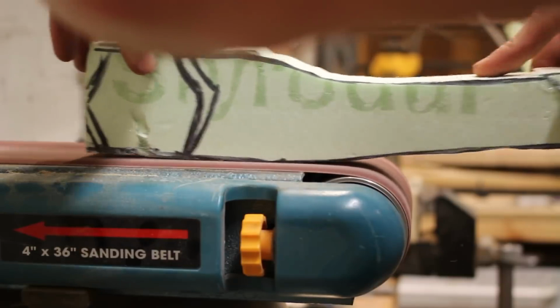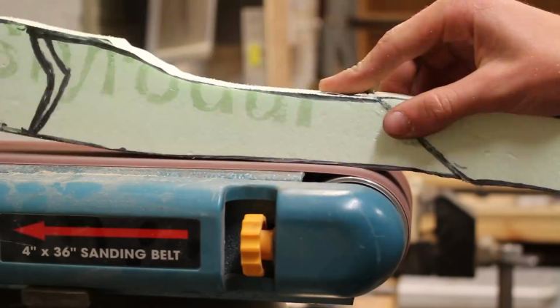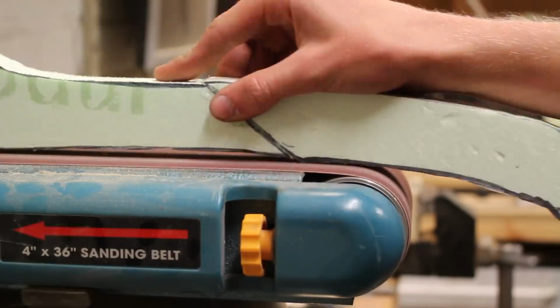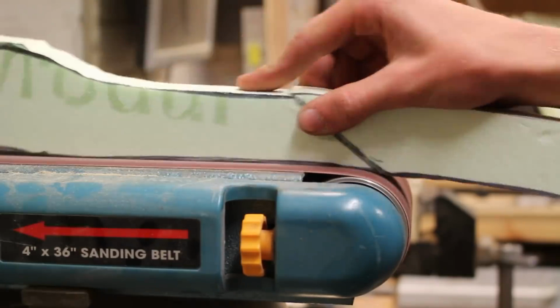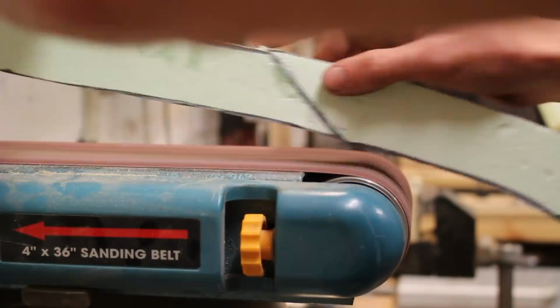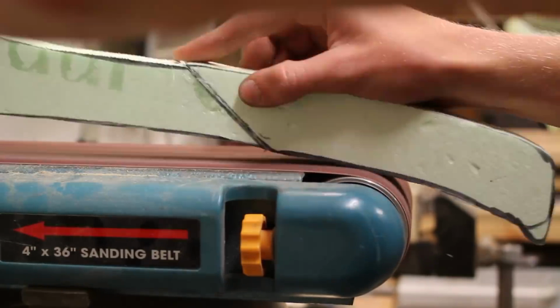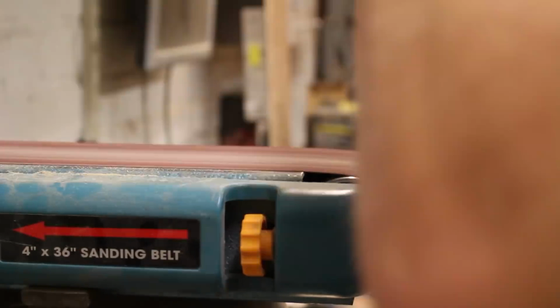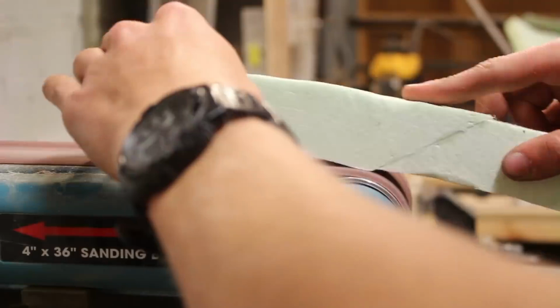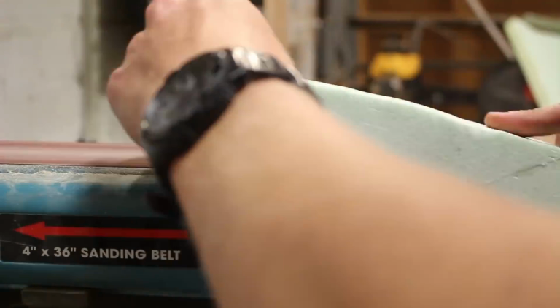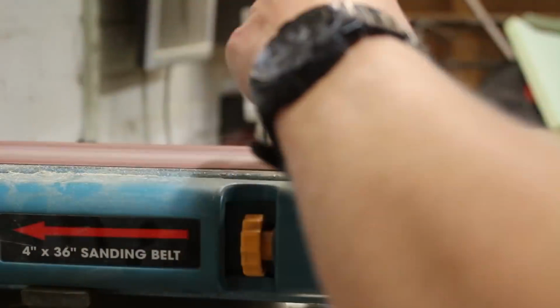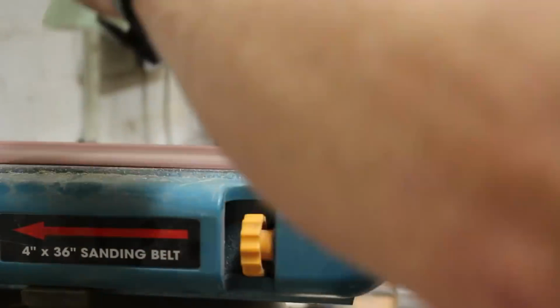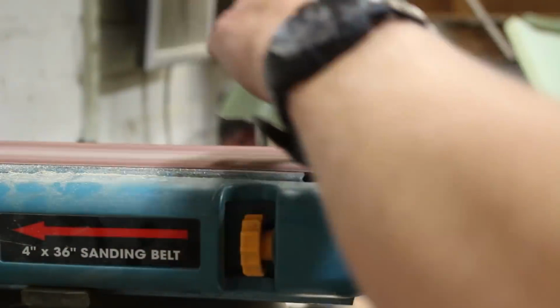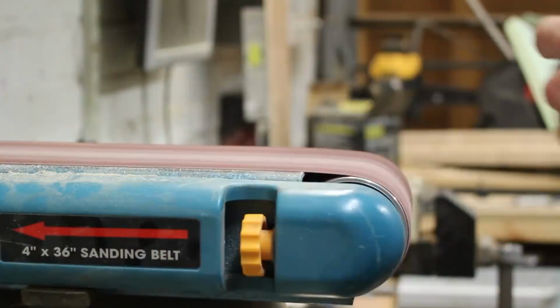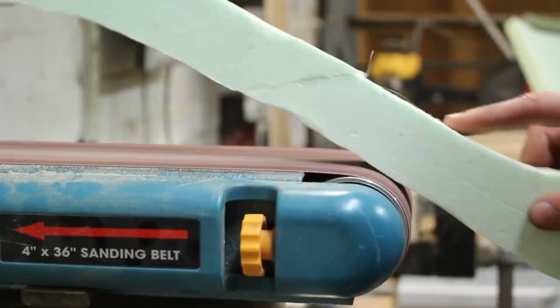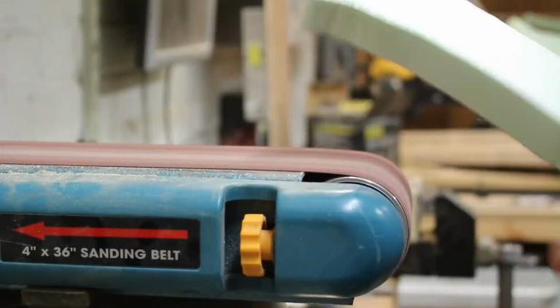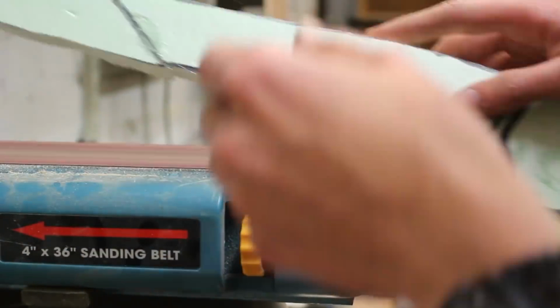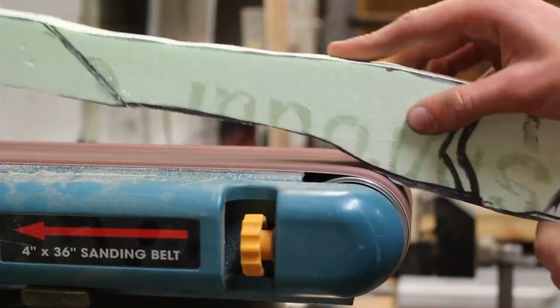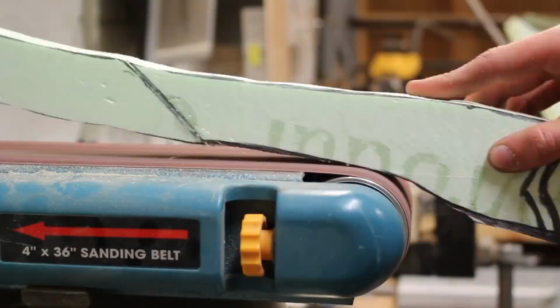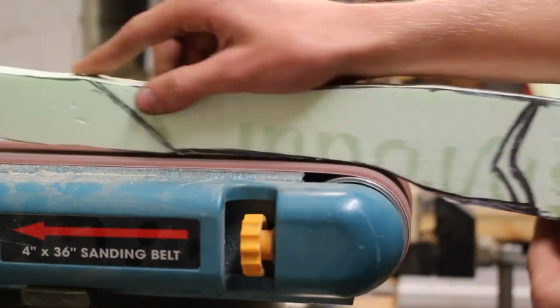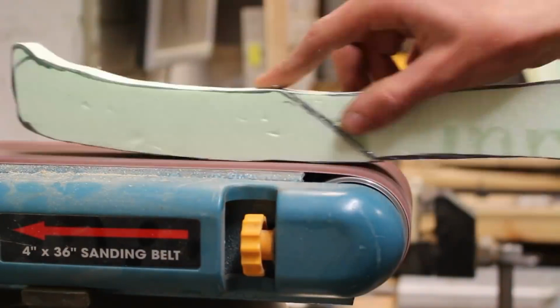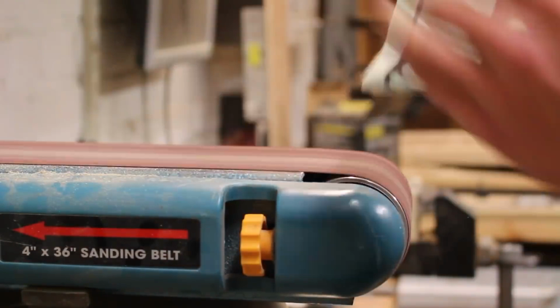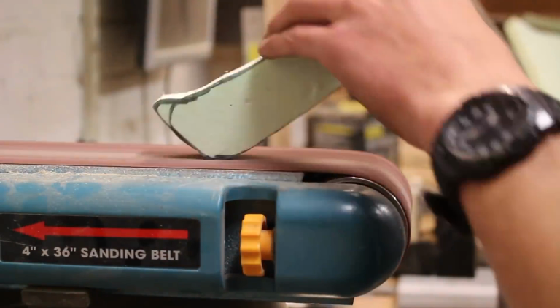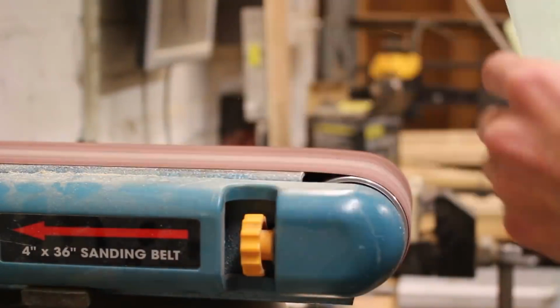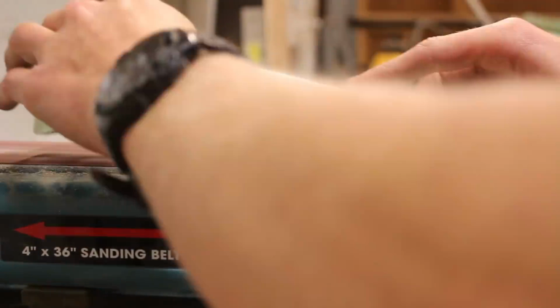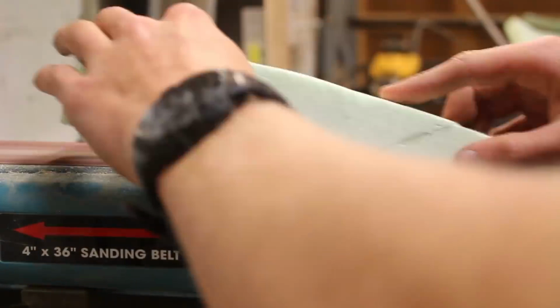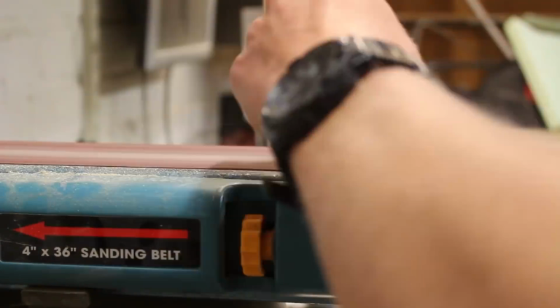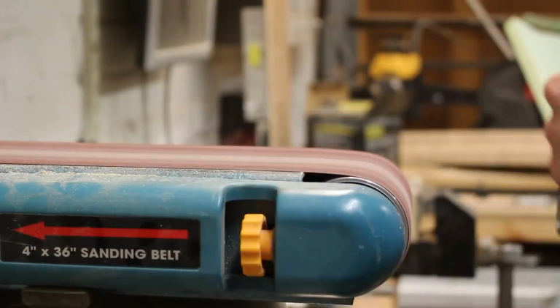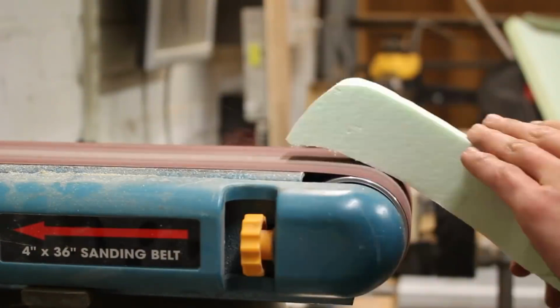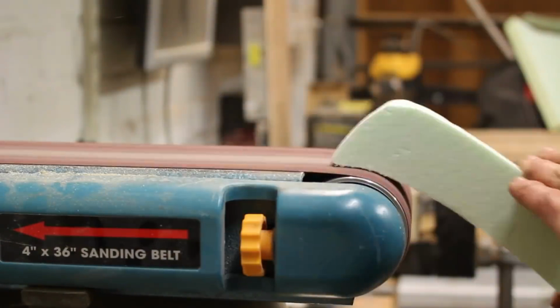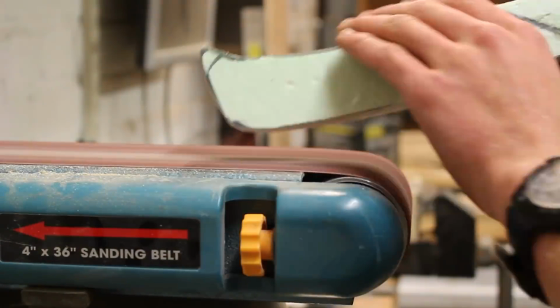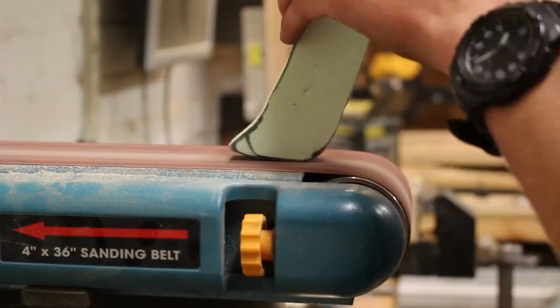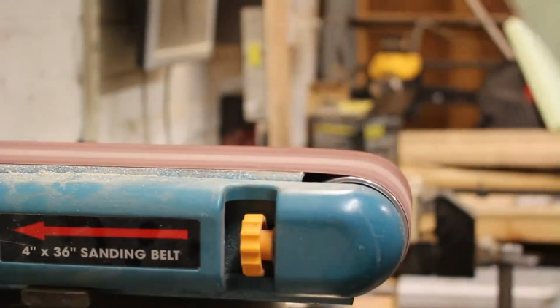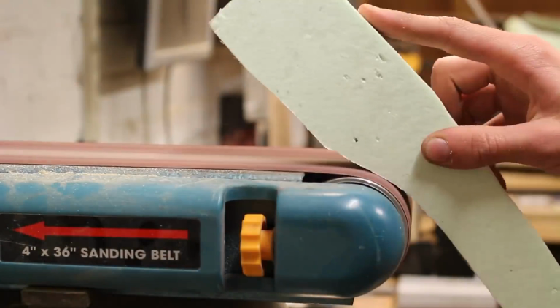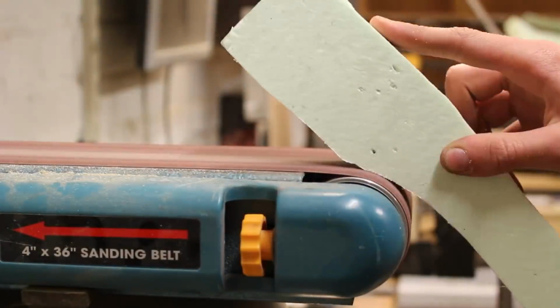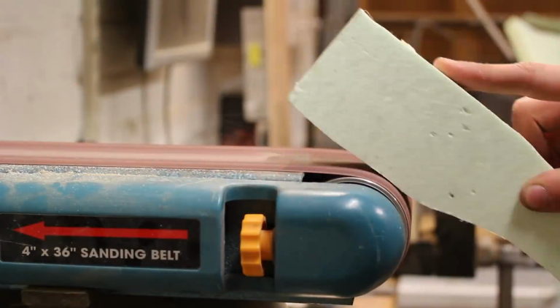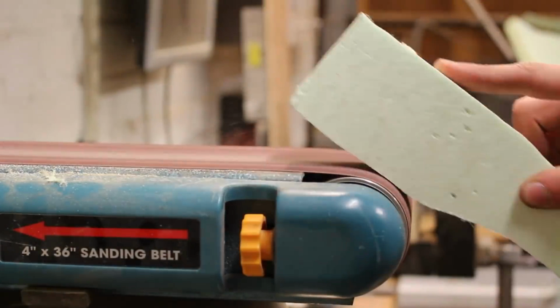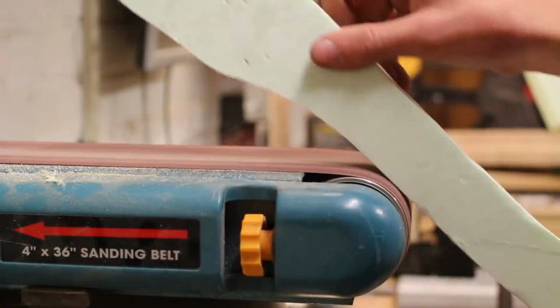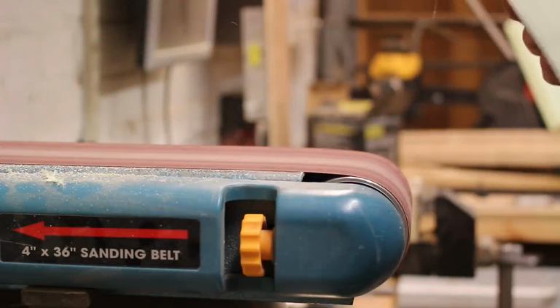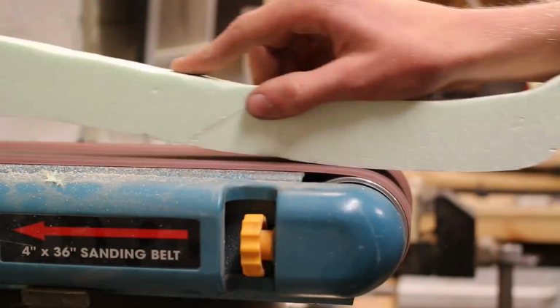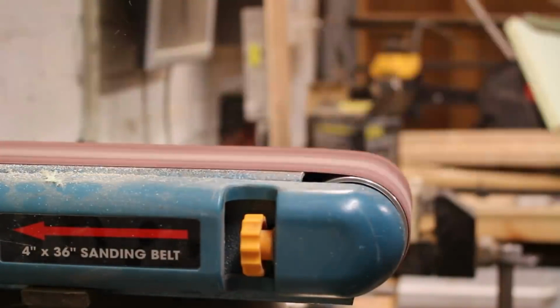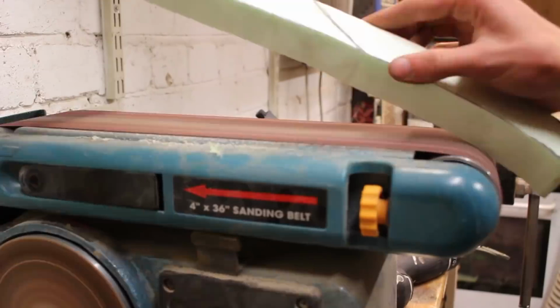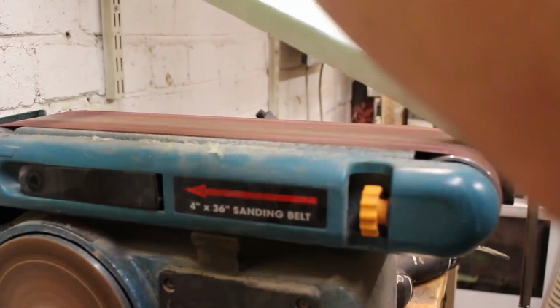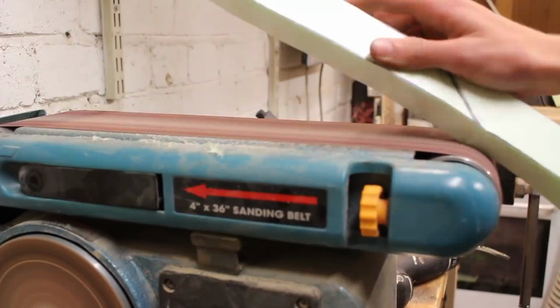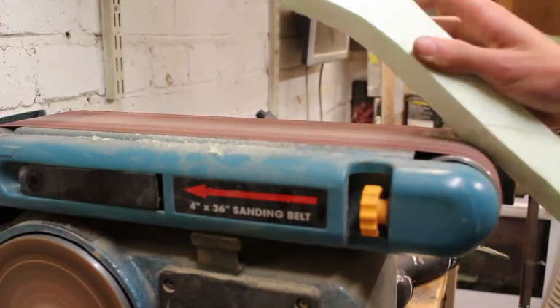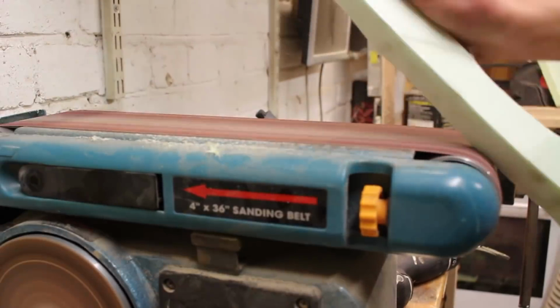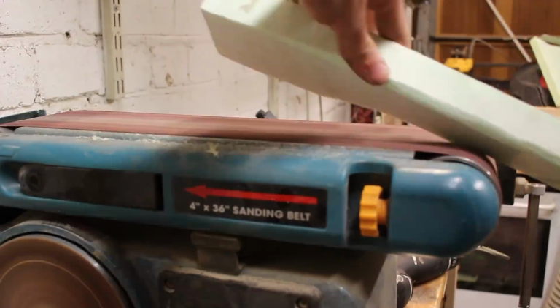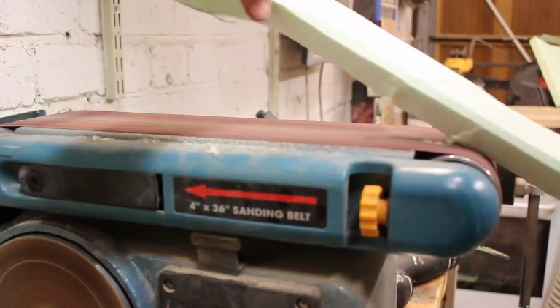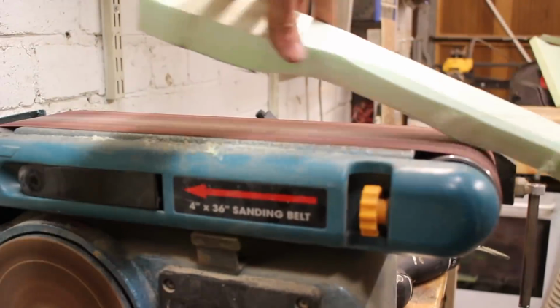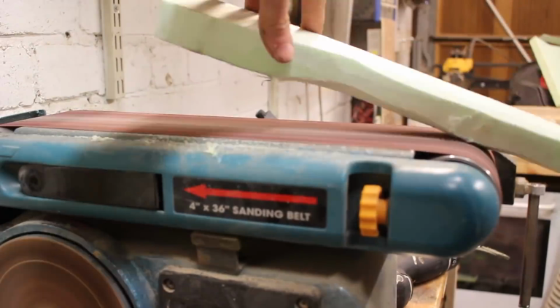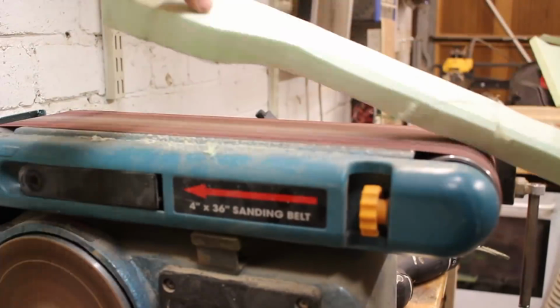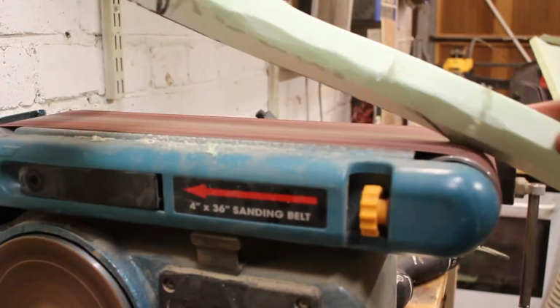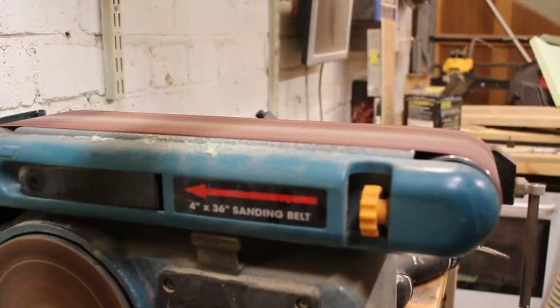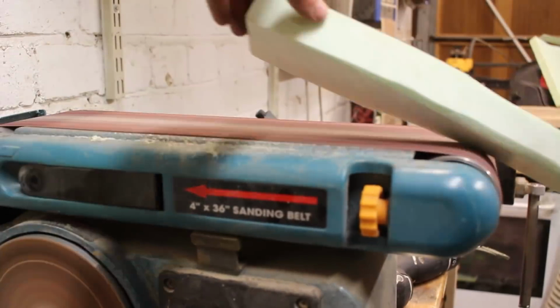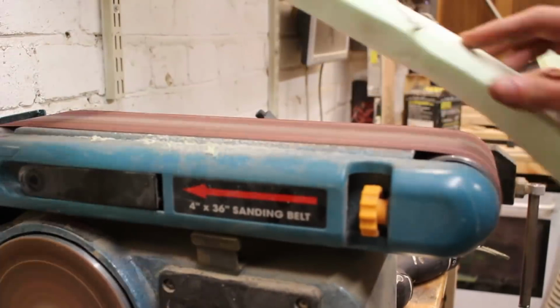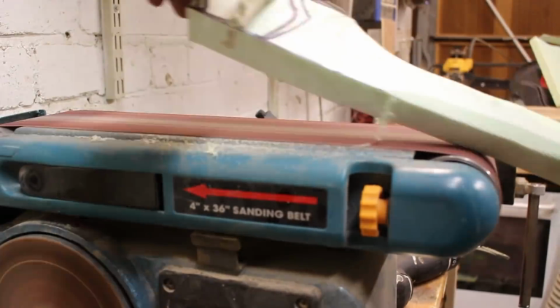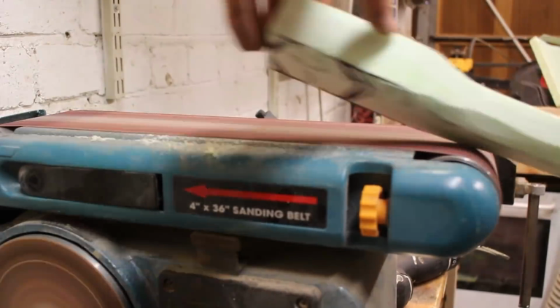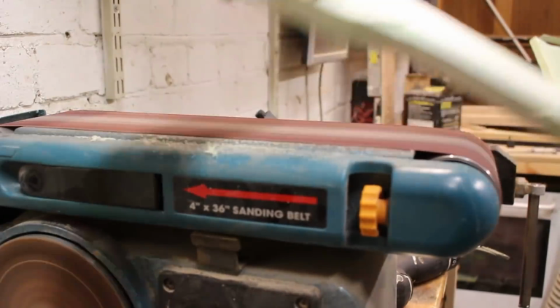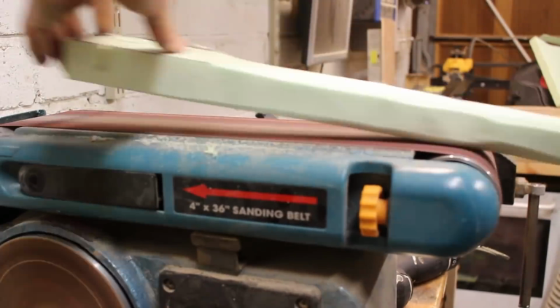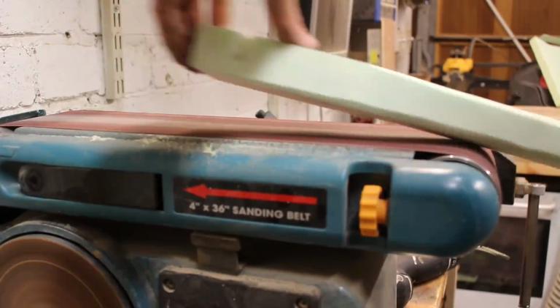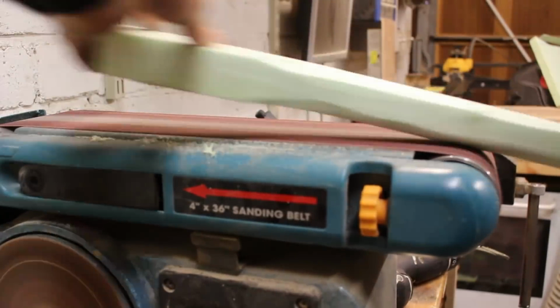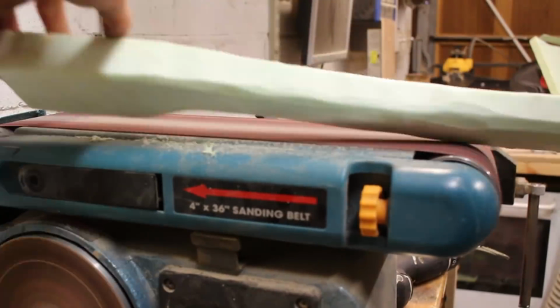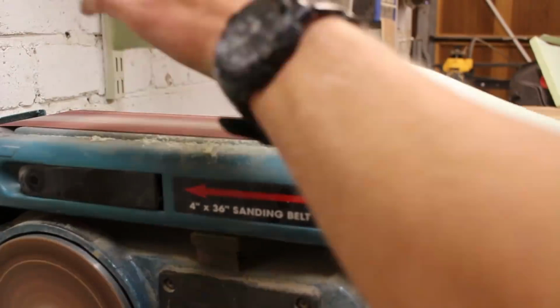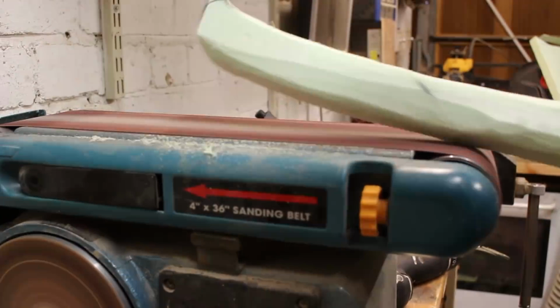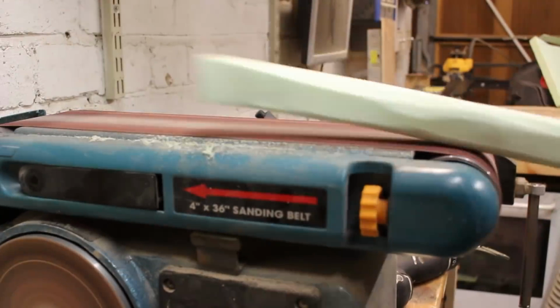That wasn't too difficult because foam is really soft and it's quite easy to carve. I just used some green modeling foam and shaped it all on my belt sander.